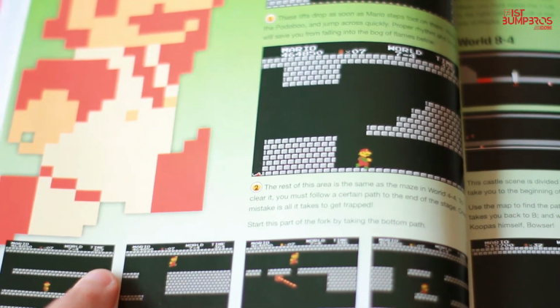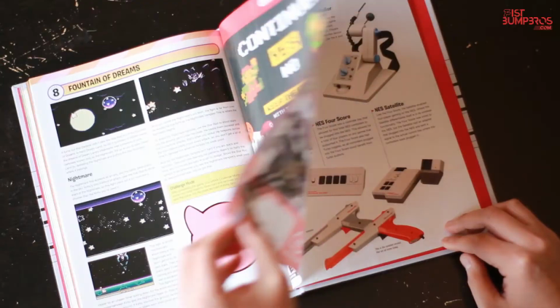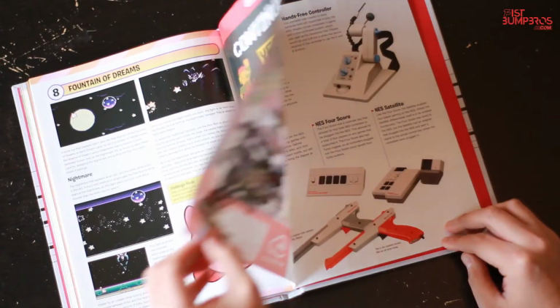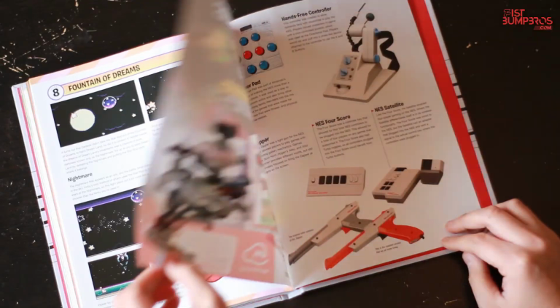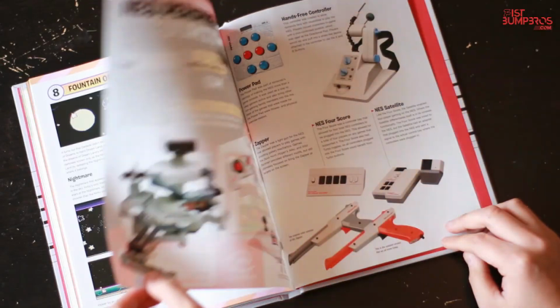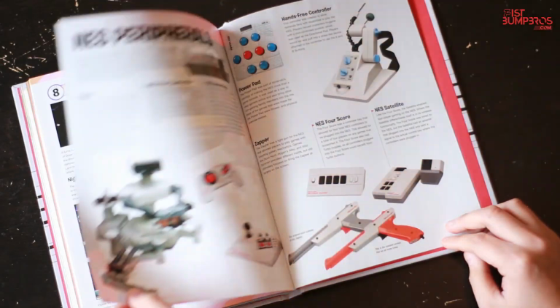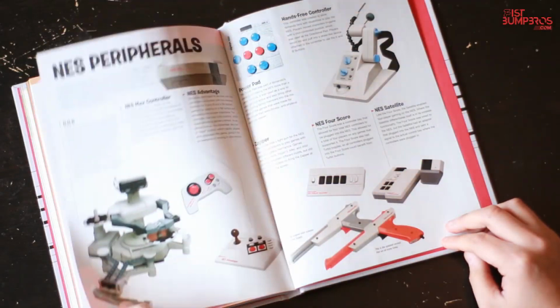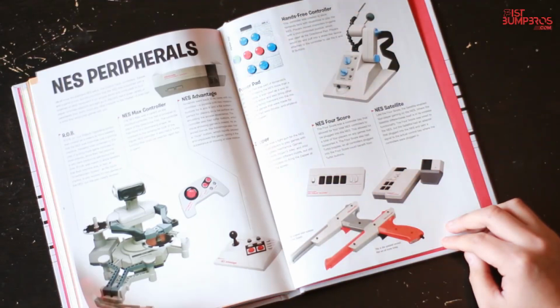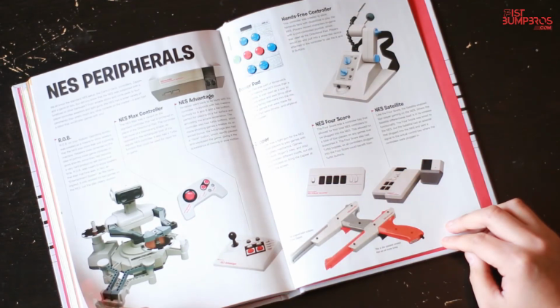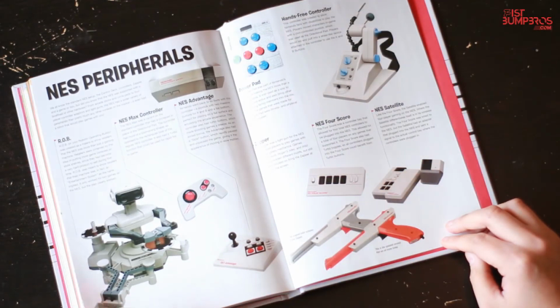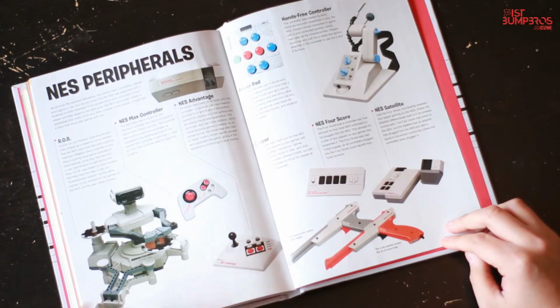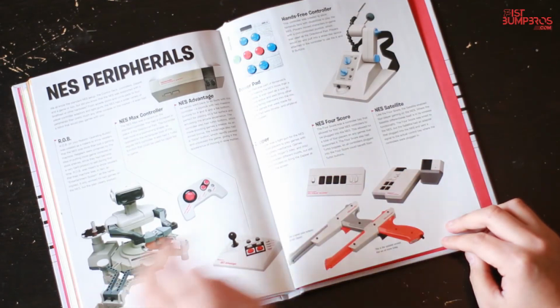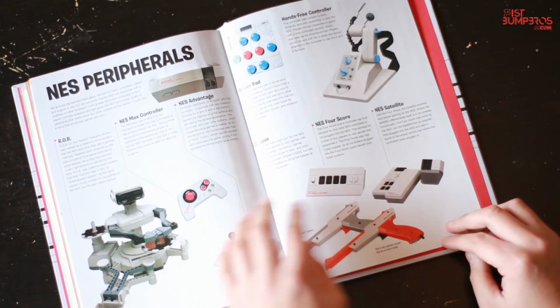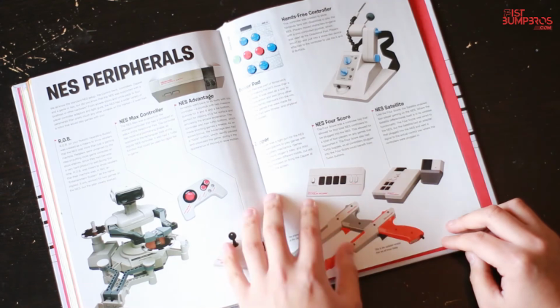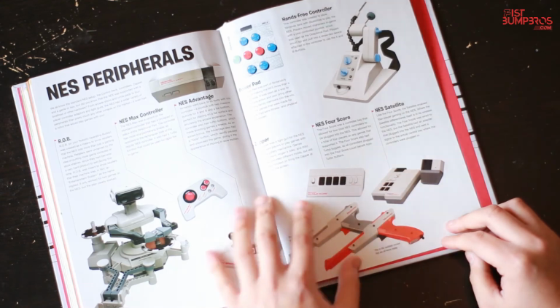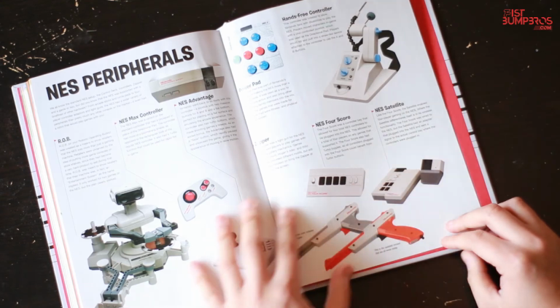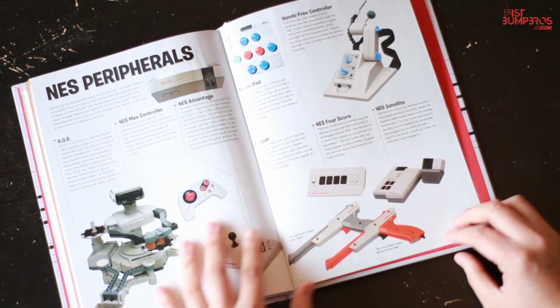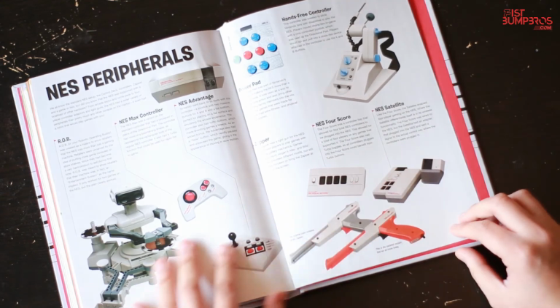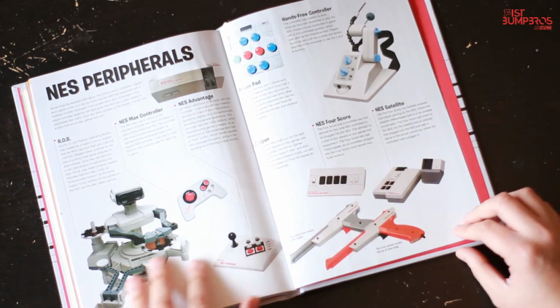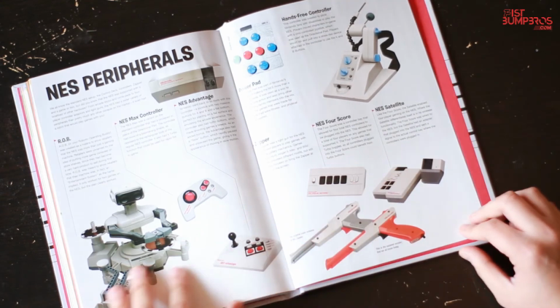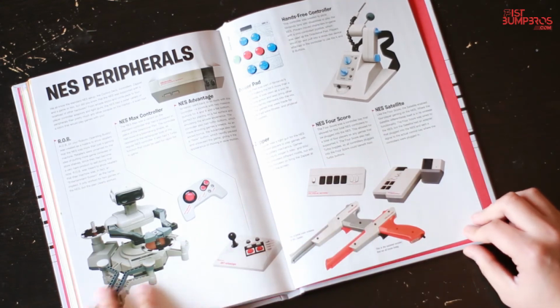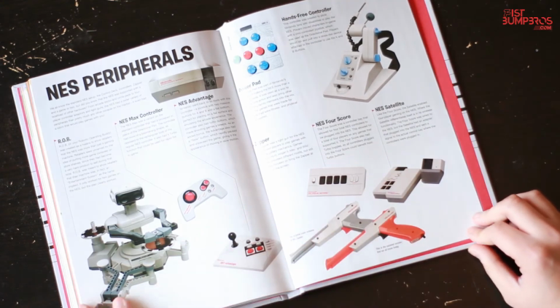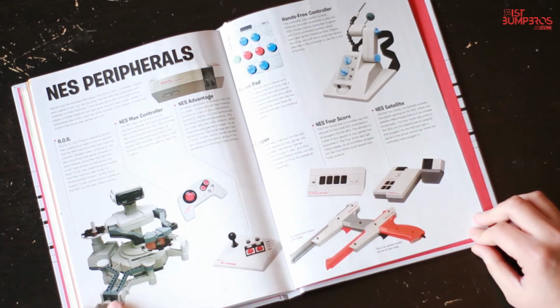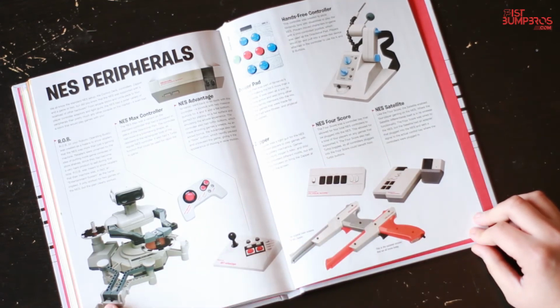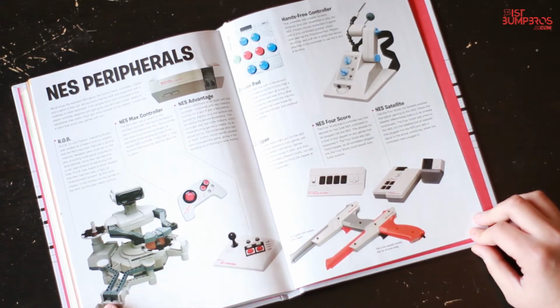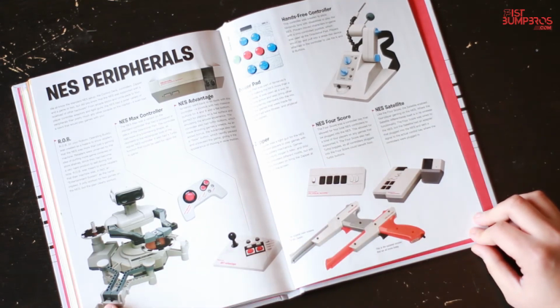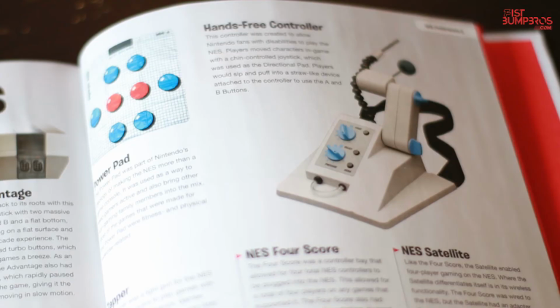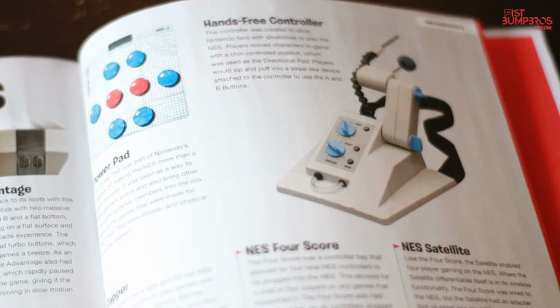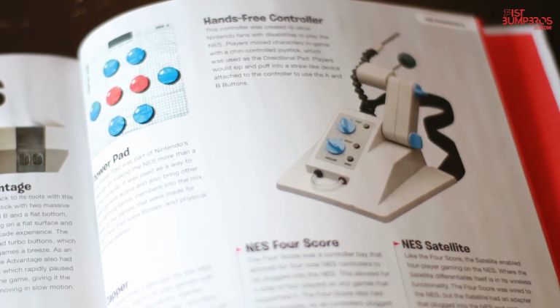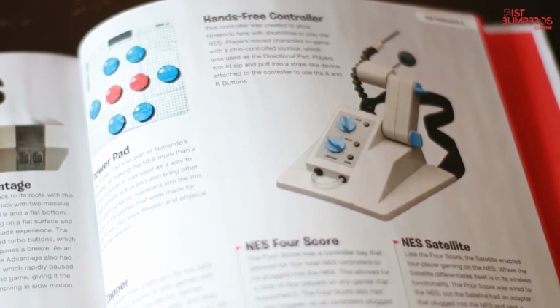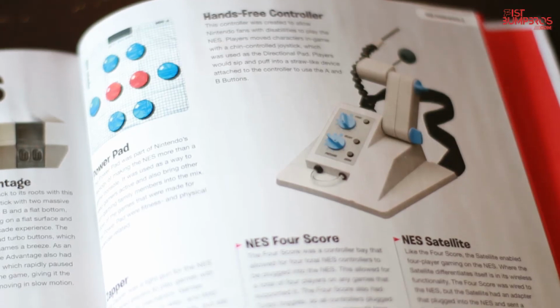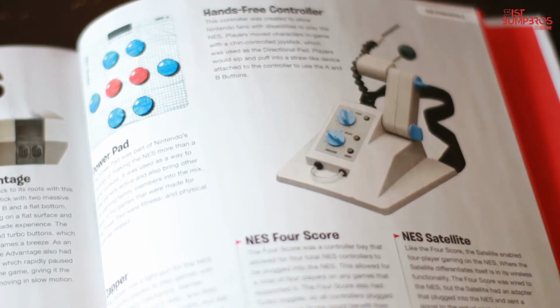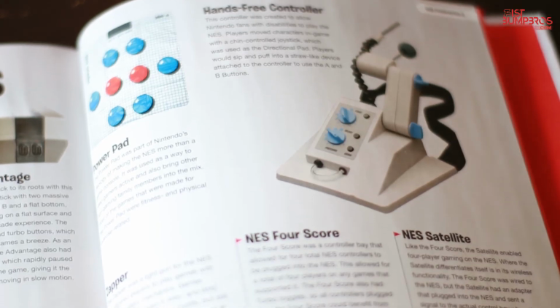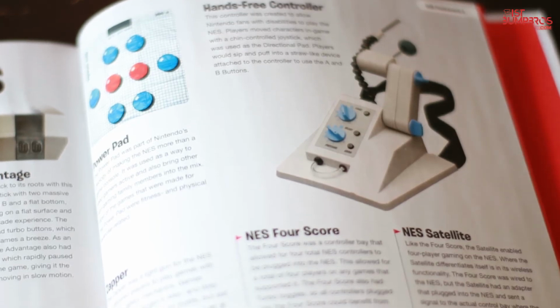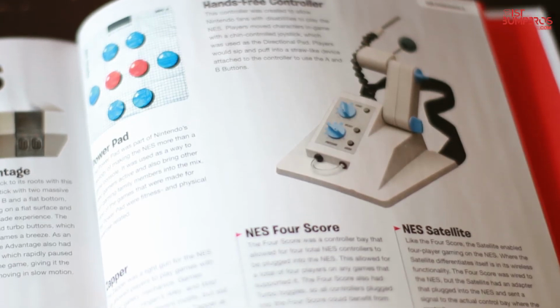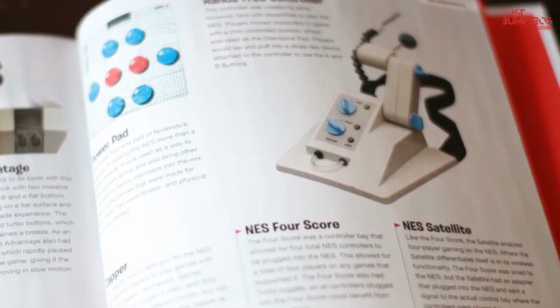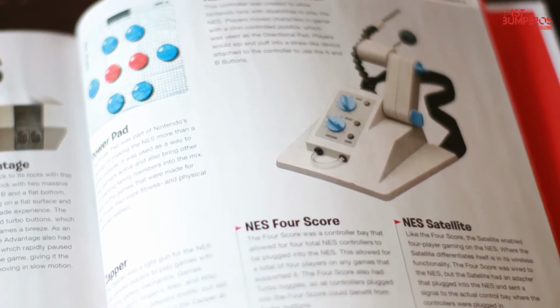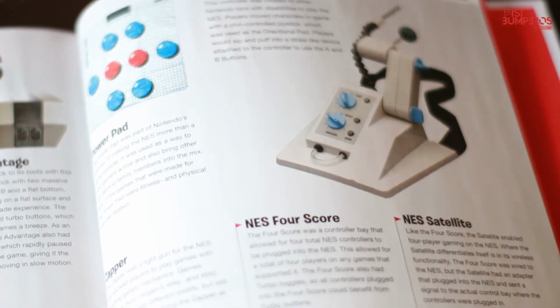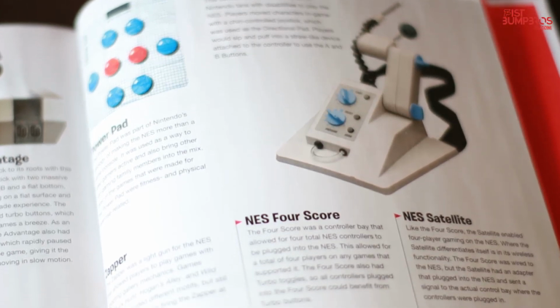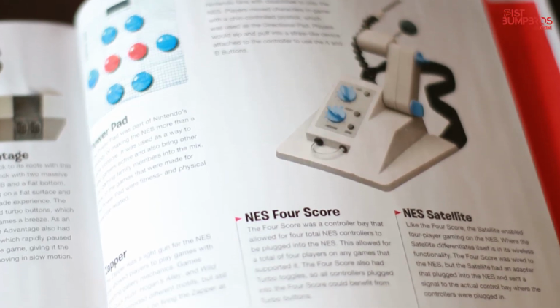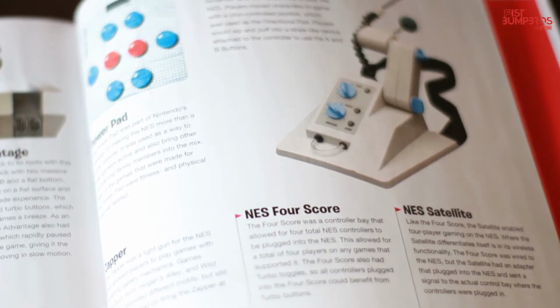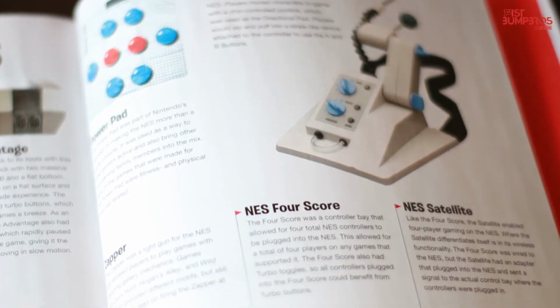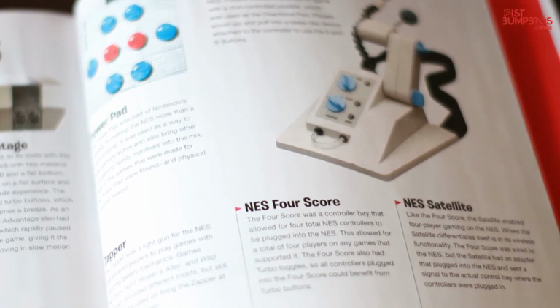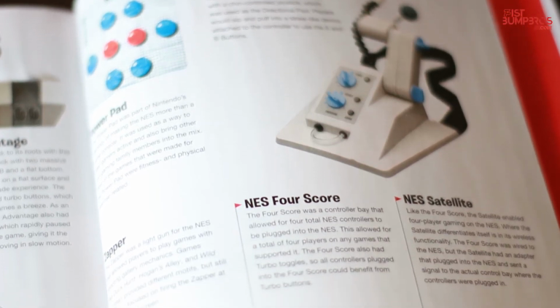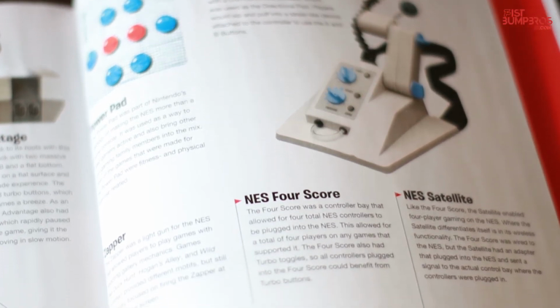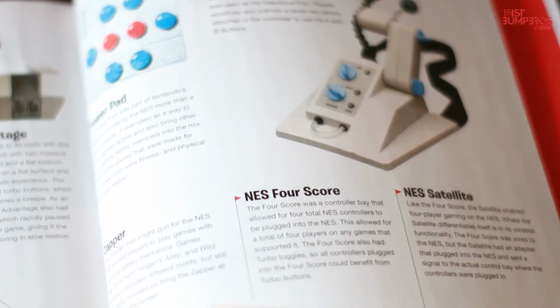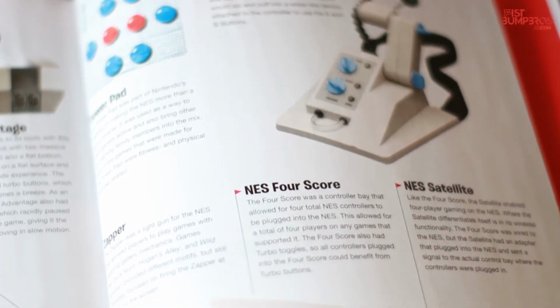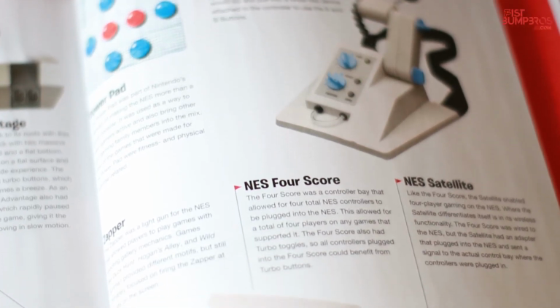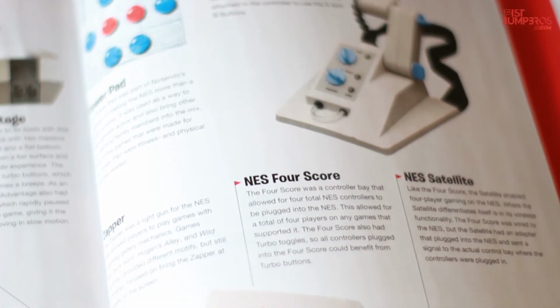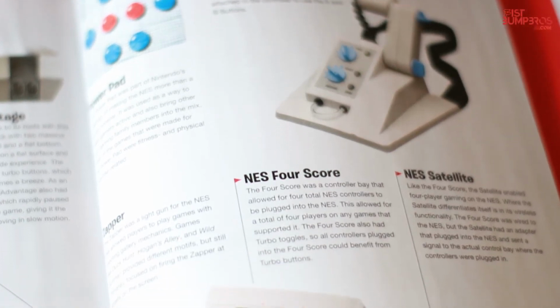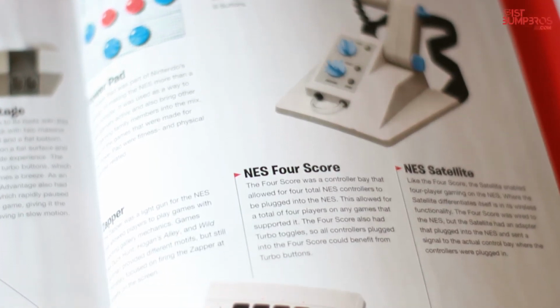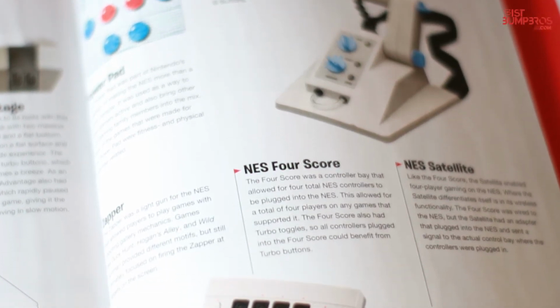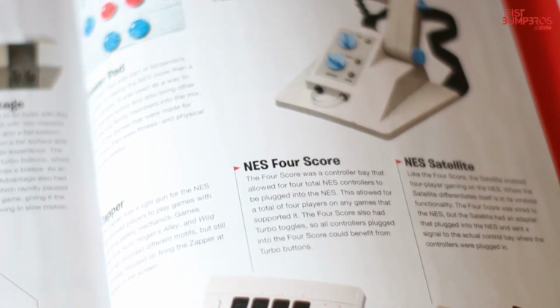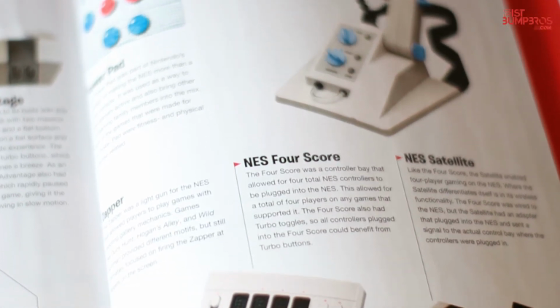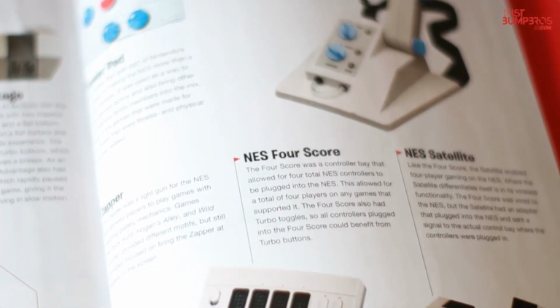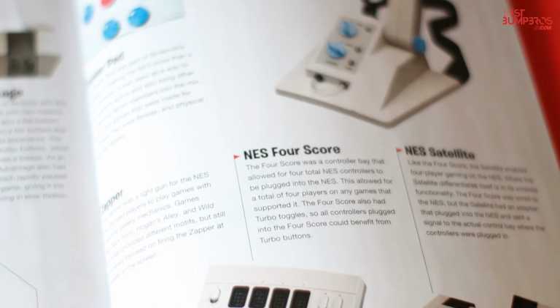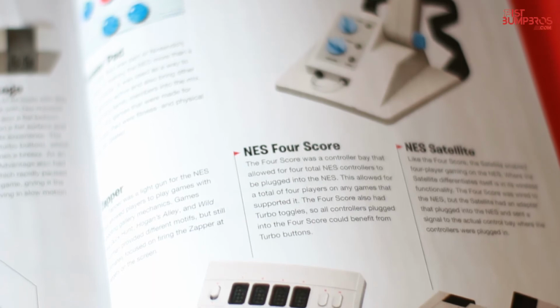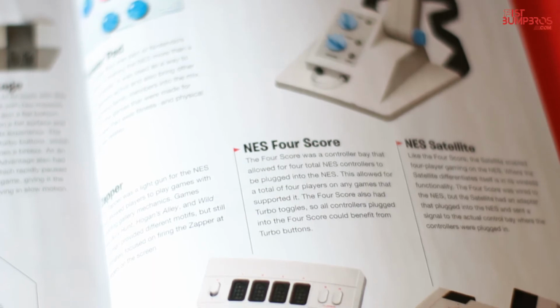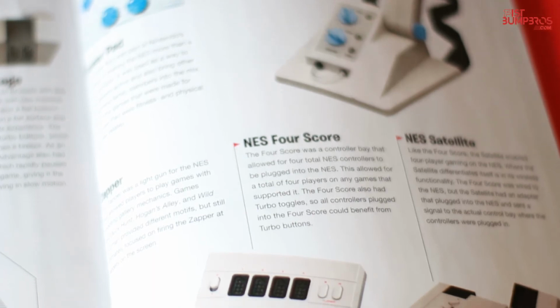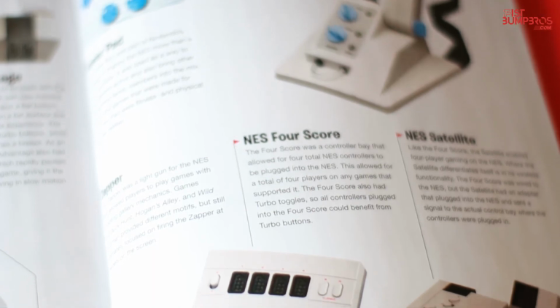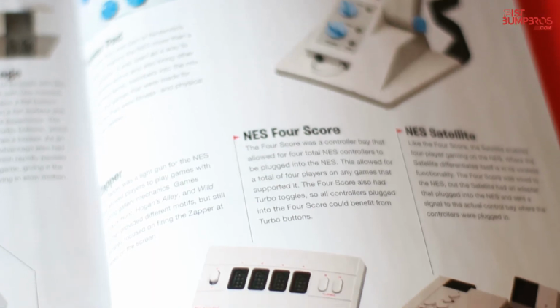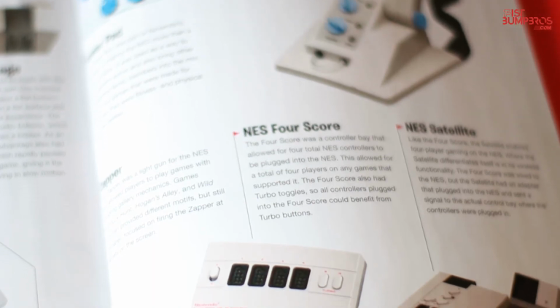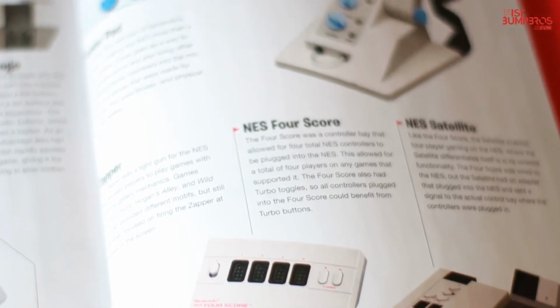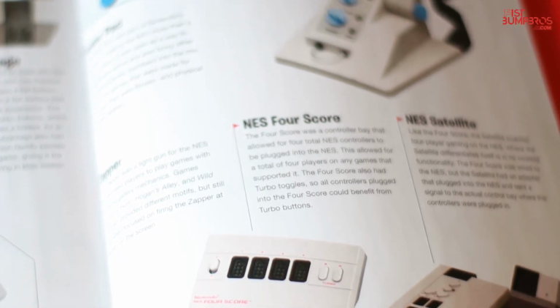The book ends with a small showcase on NES peripherals — really funny stuff. I didn't know about the existence of the NES satellite or the hands-free controller.